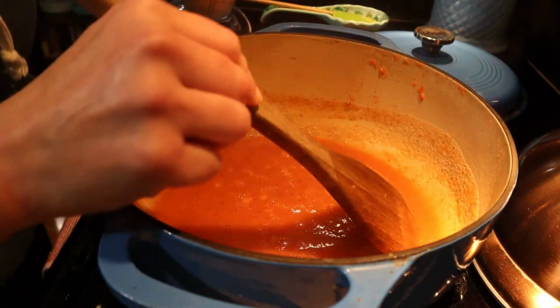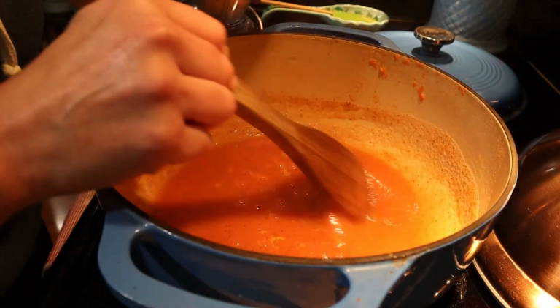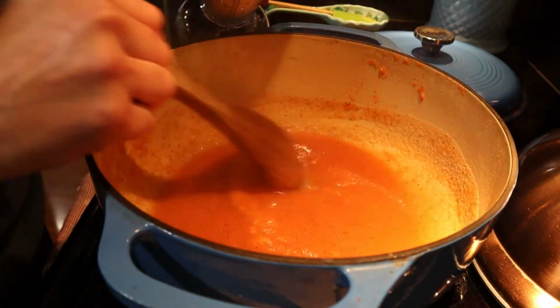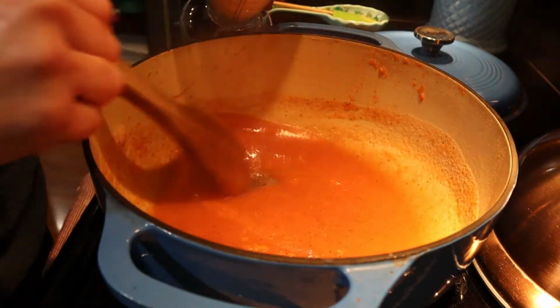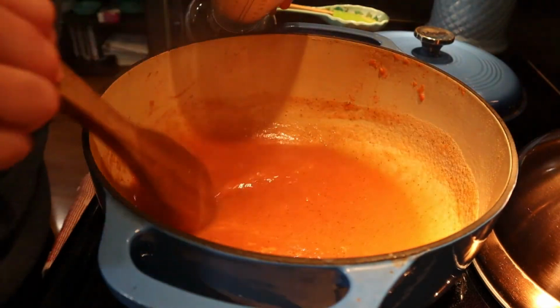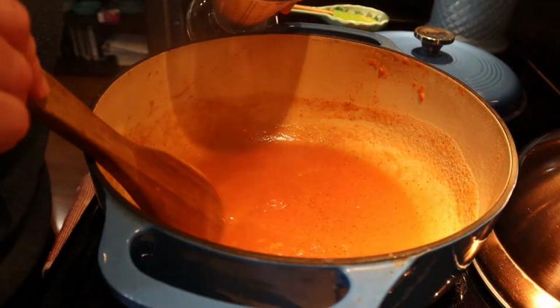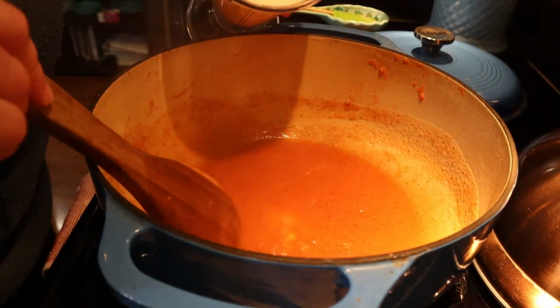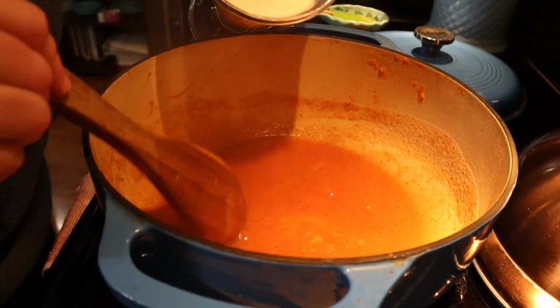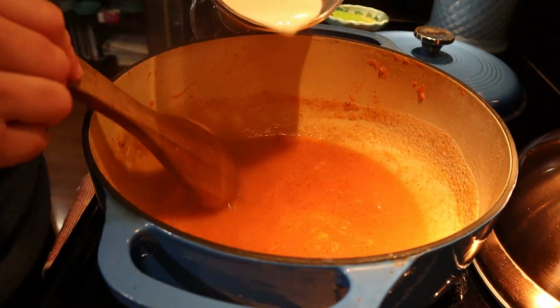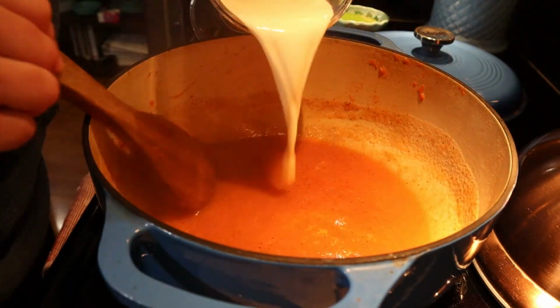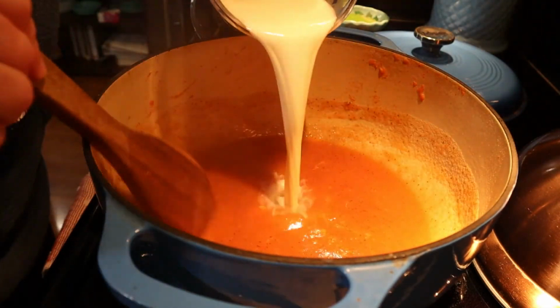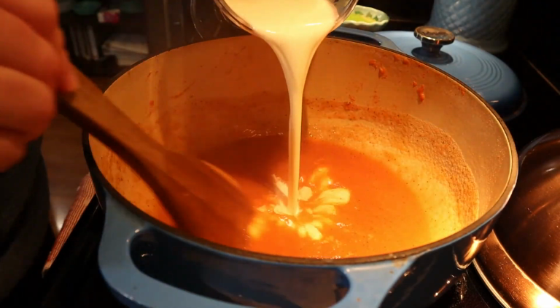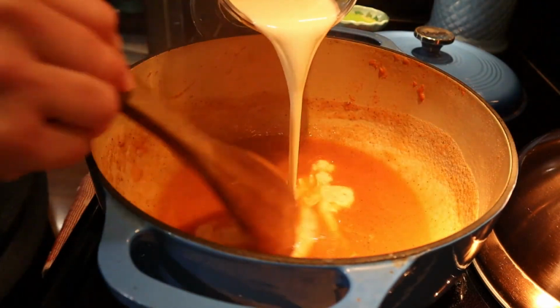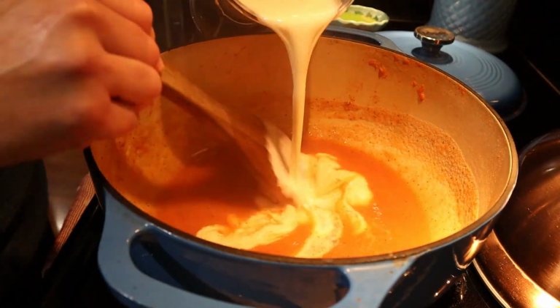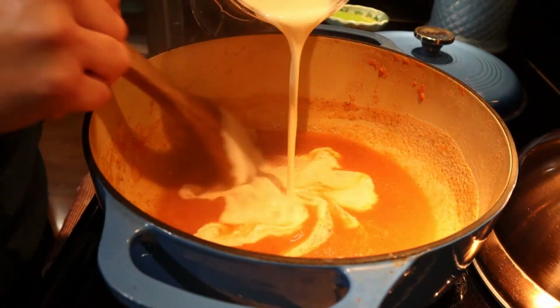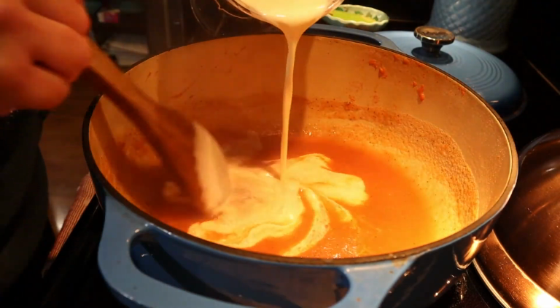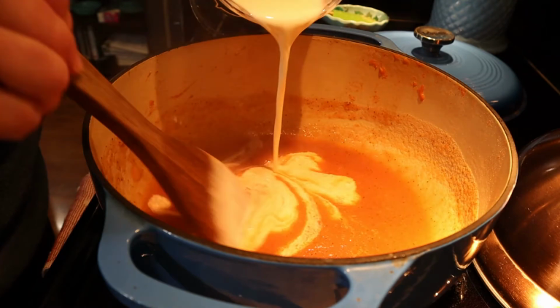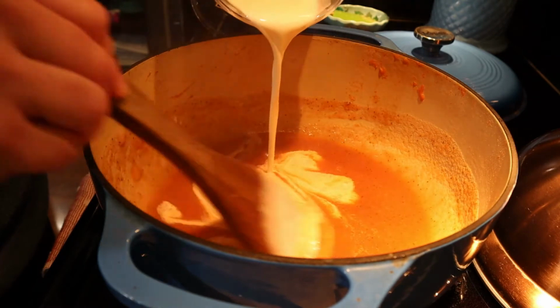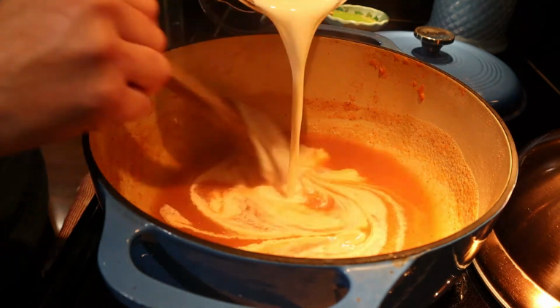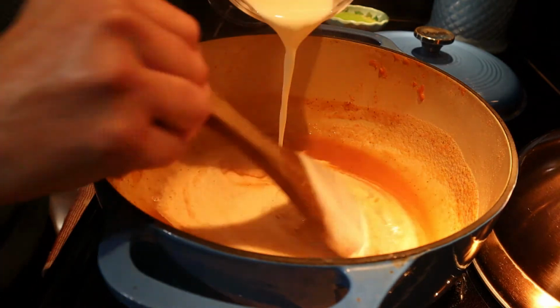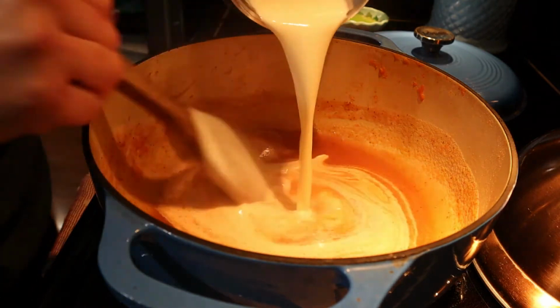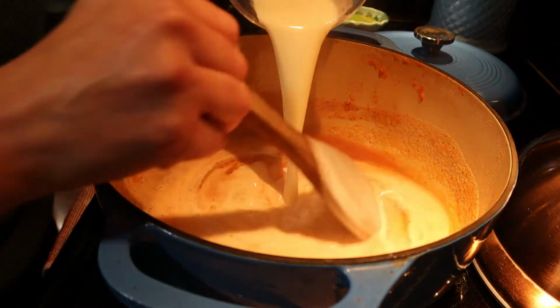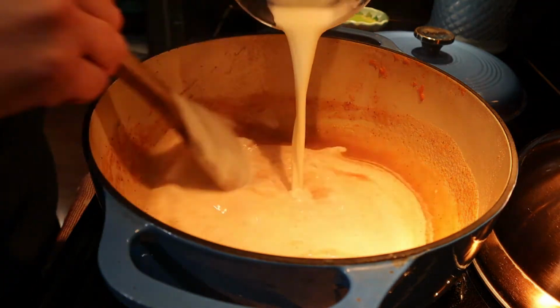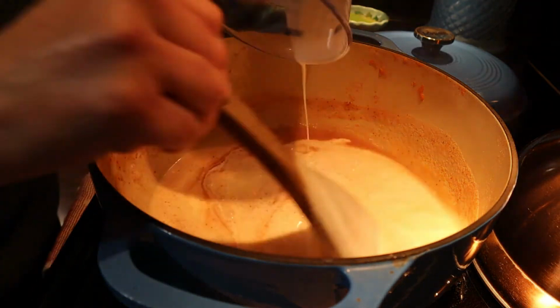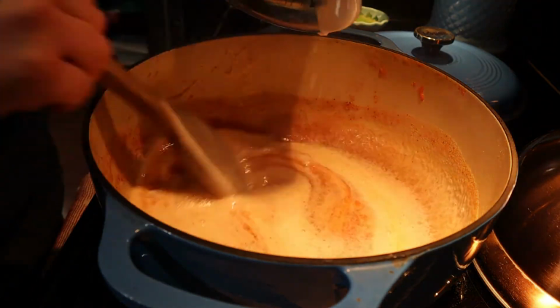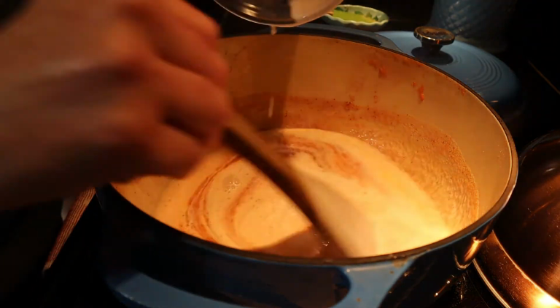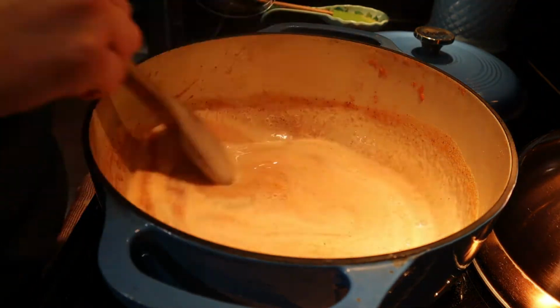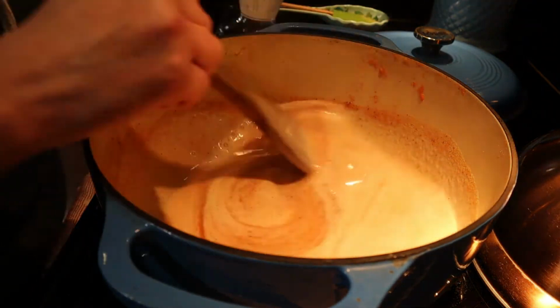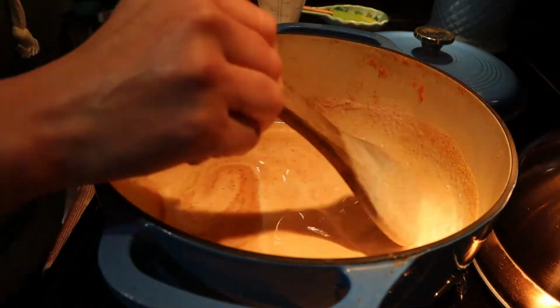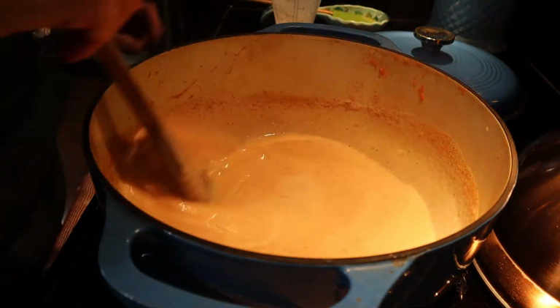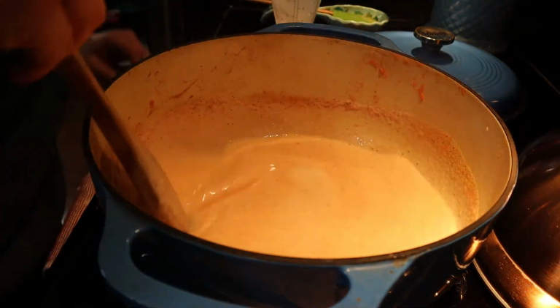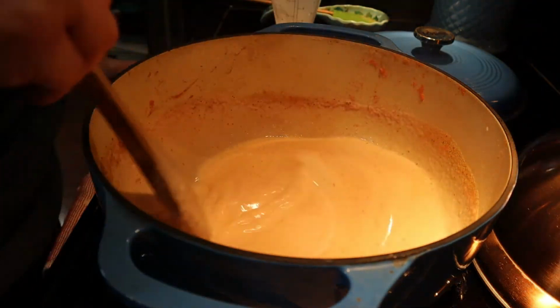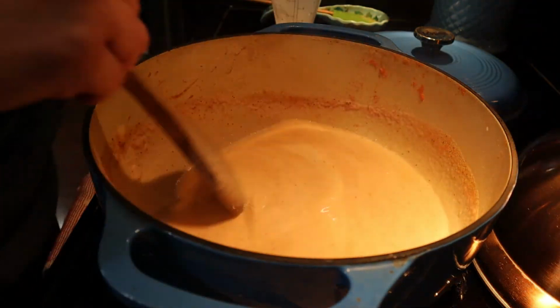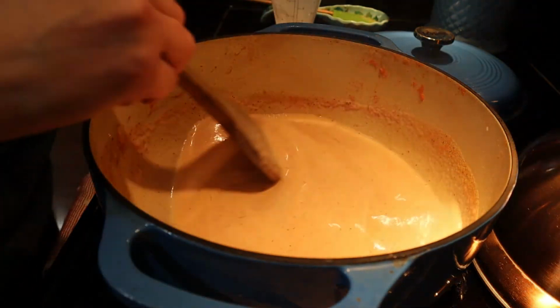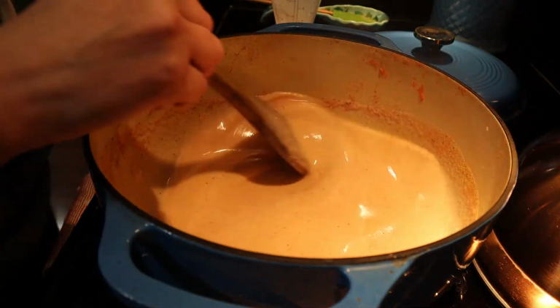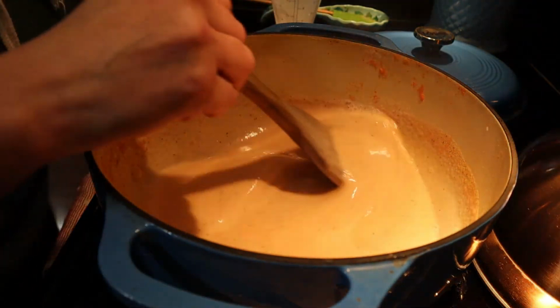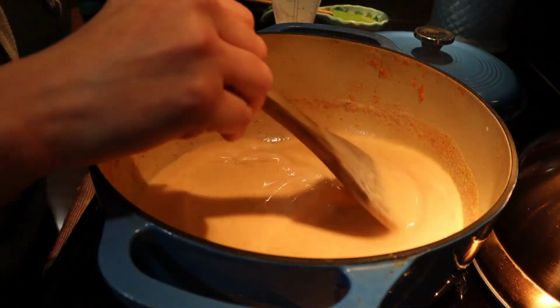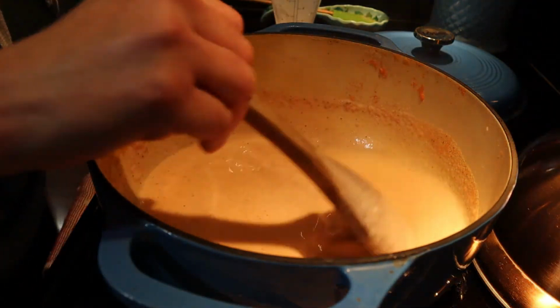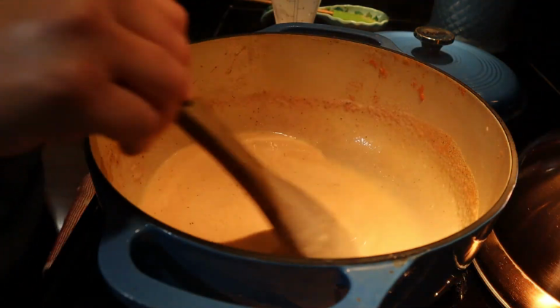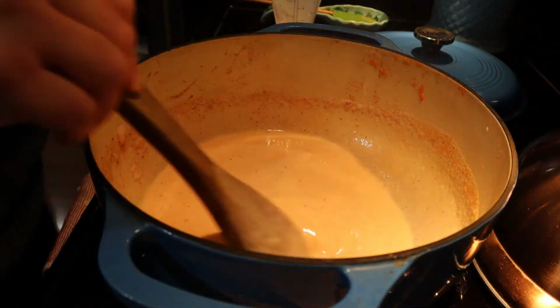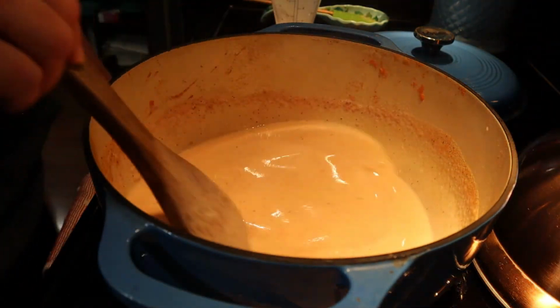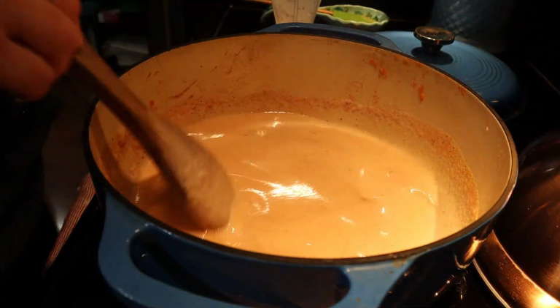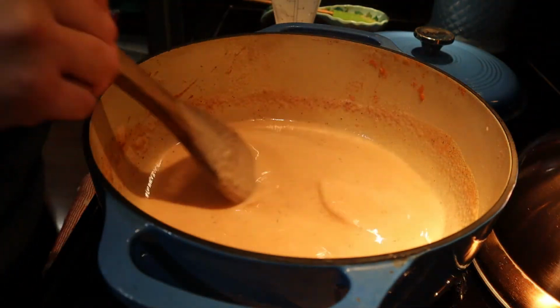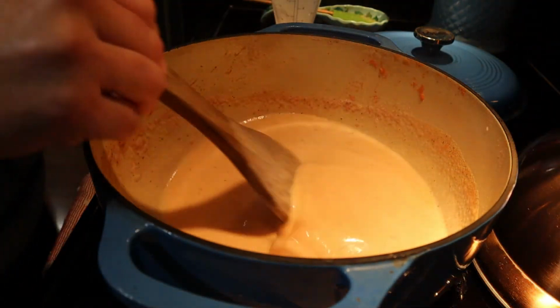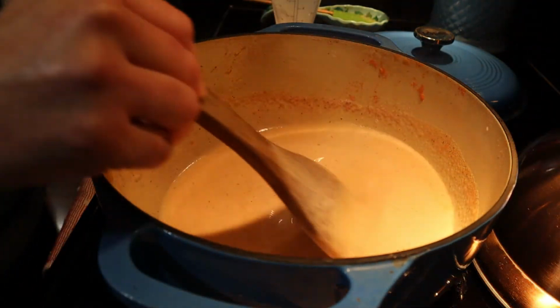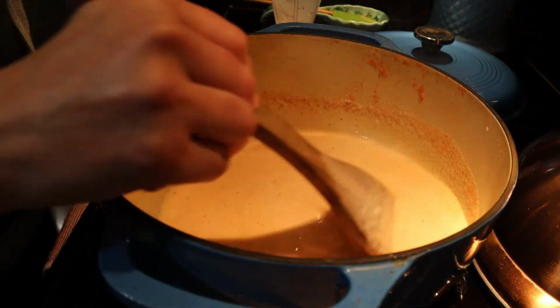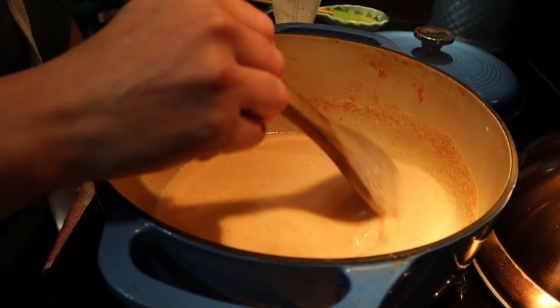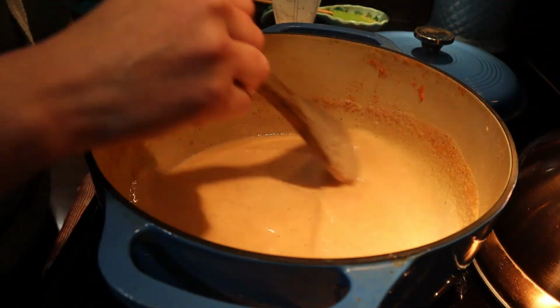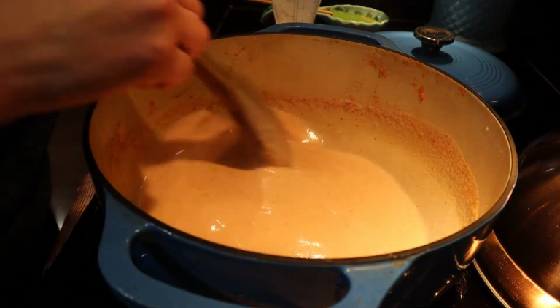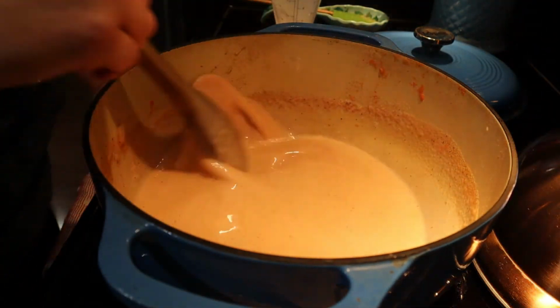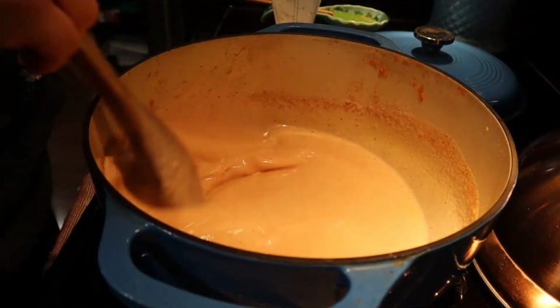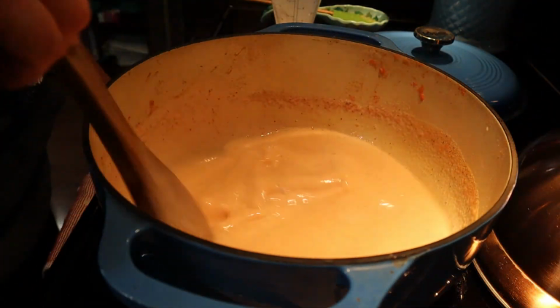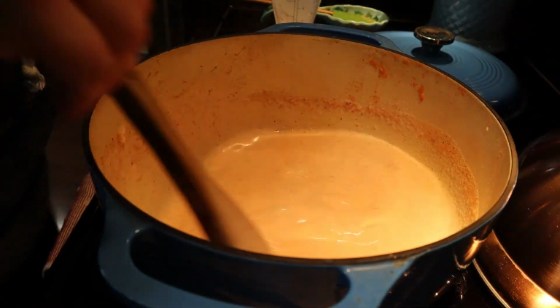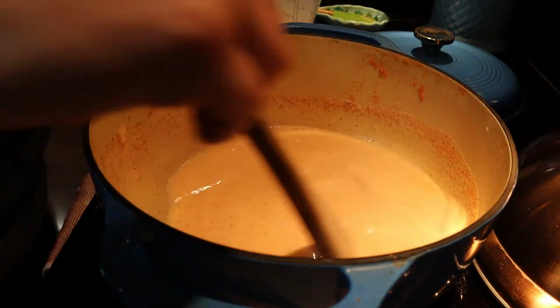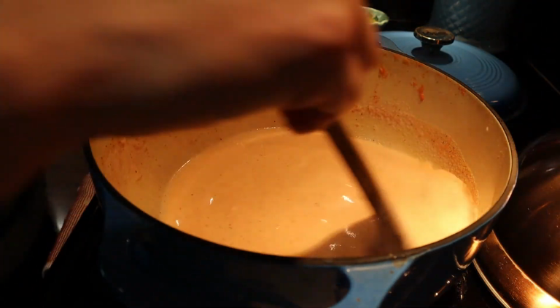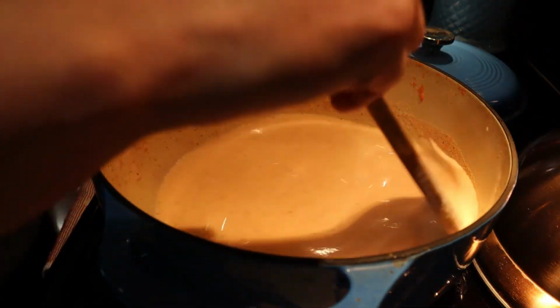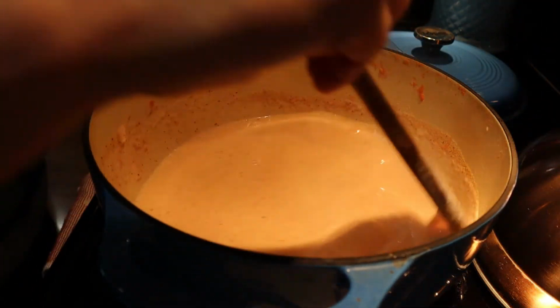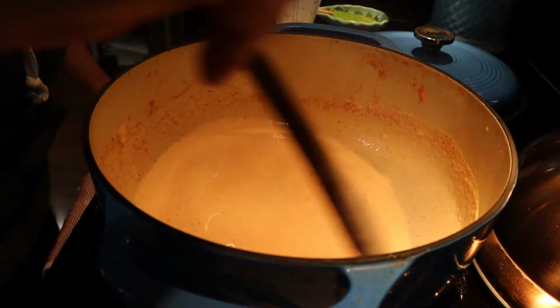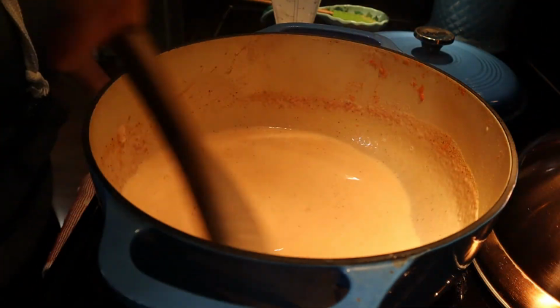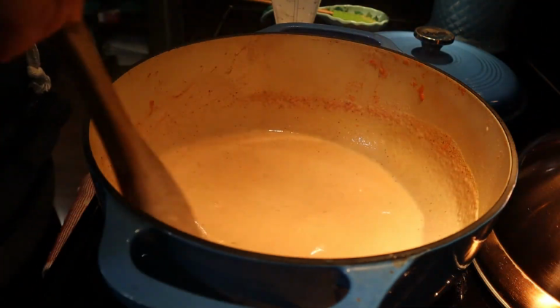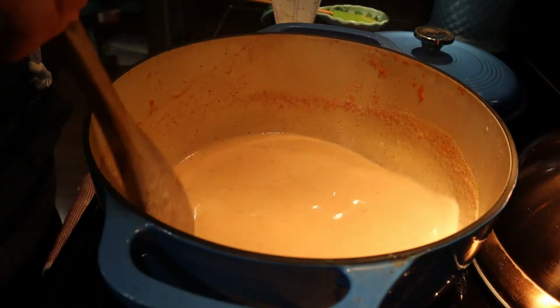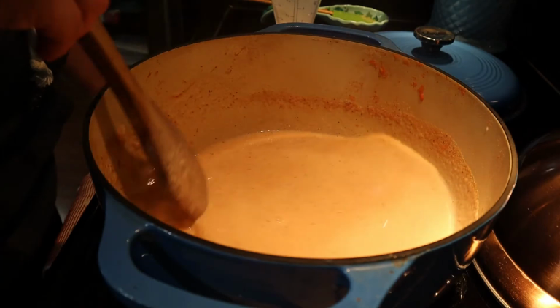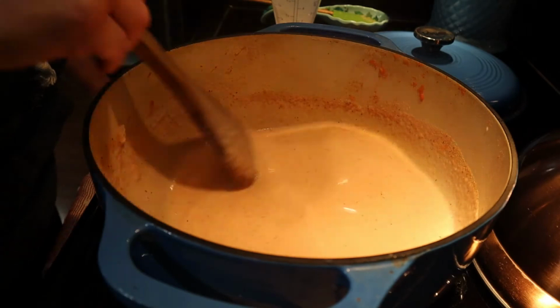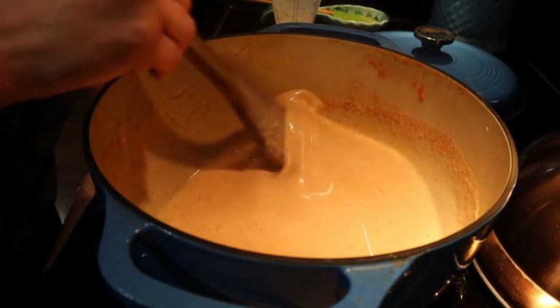Now I'm adding the cream, and I'm just going to heat this through, and then we will see how it tastes.